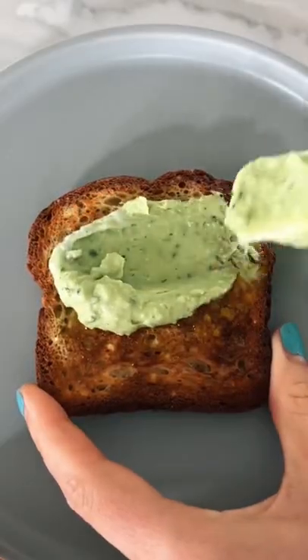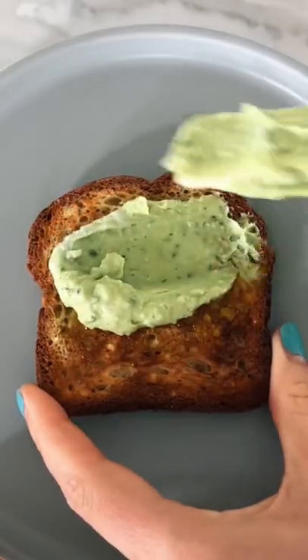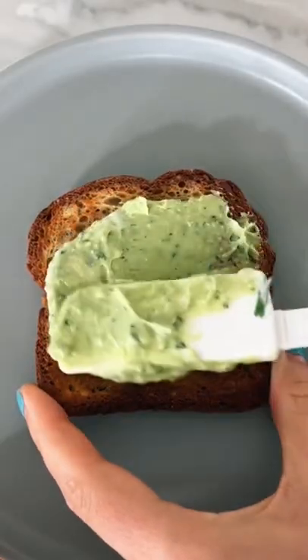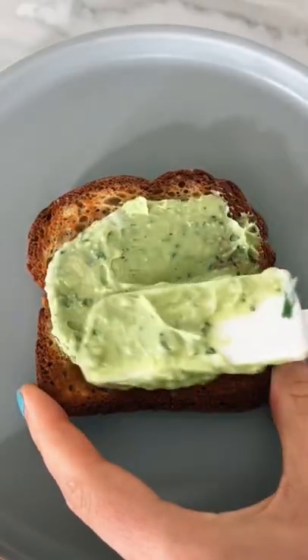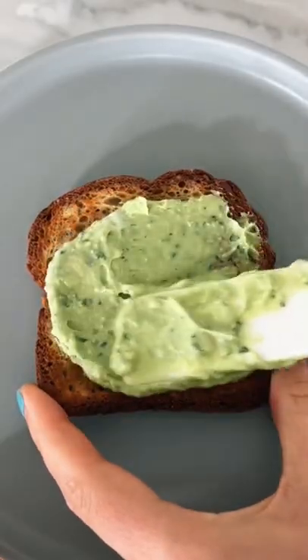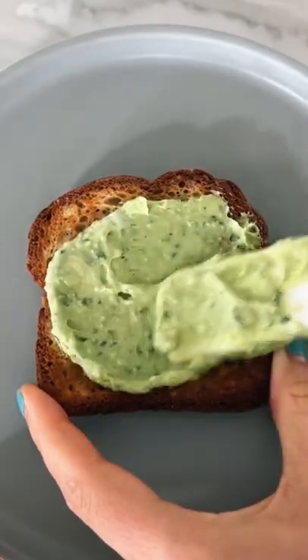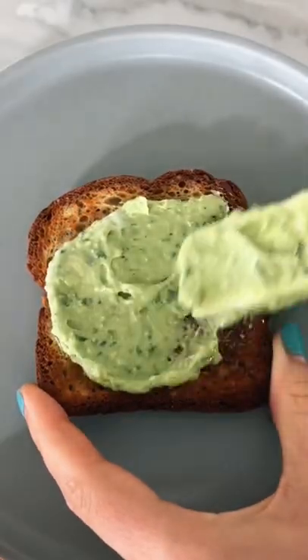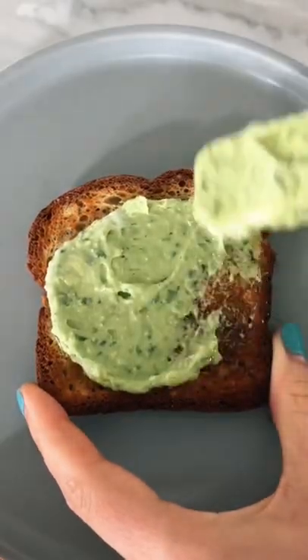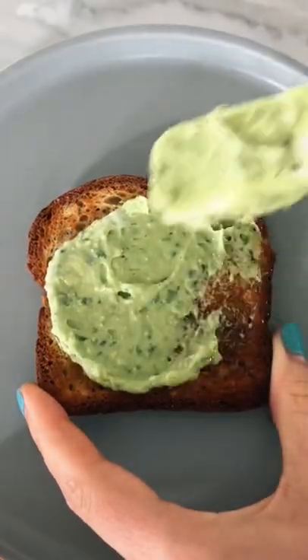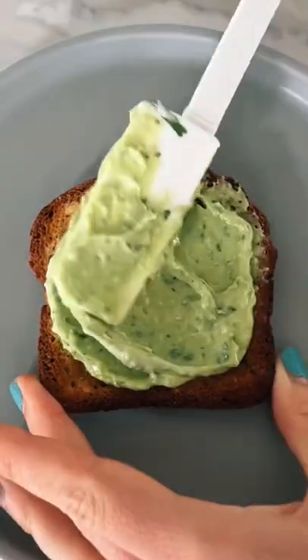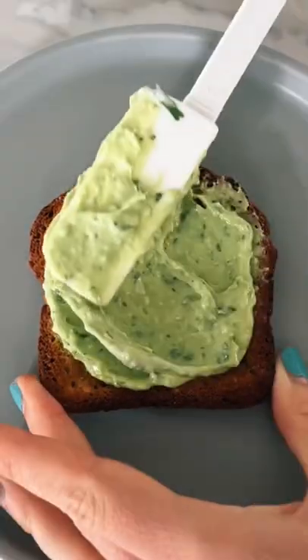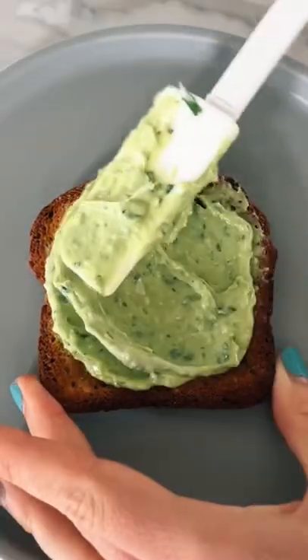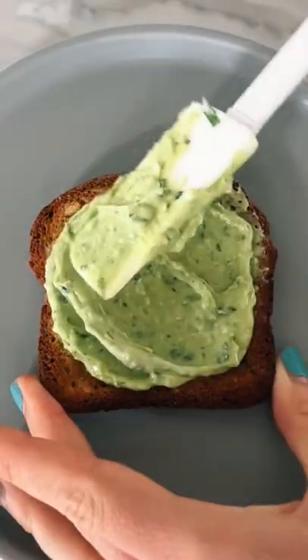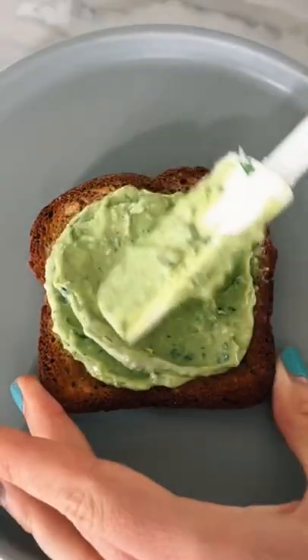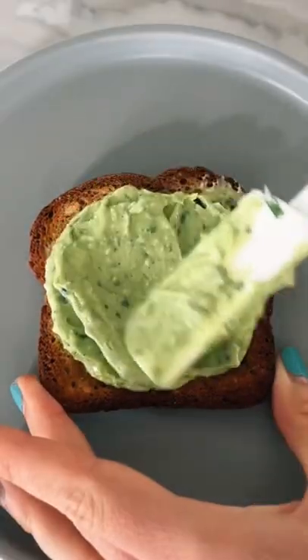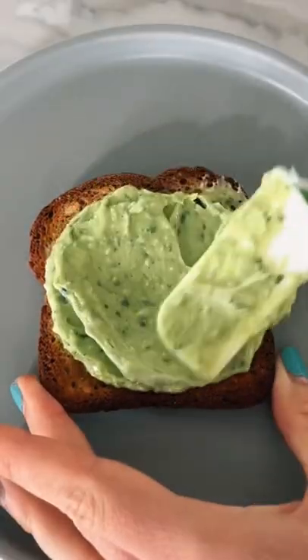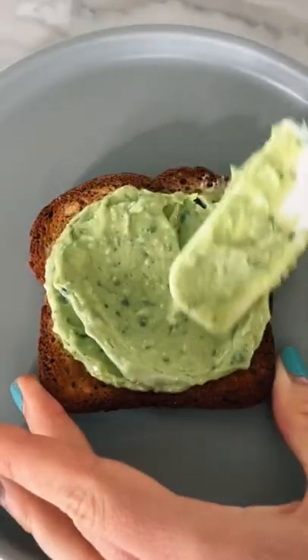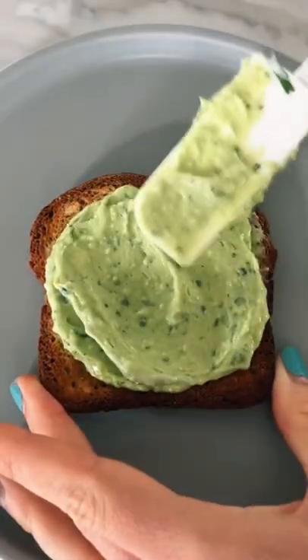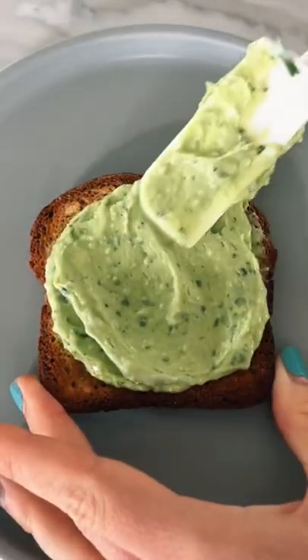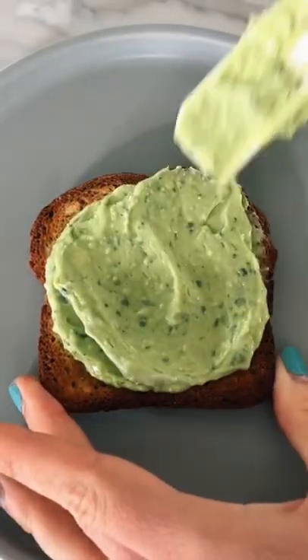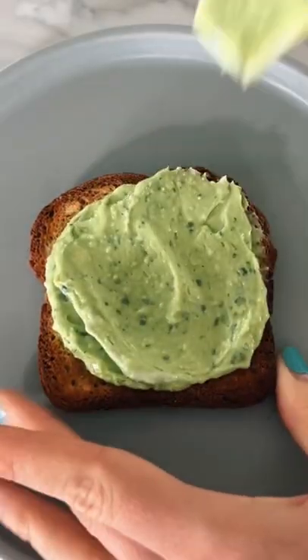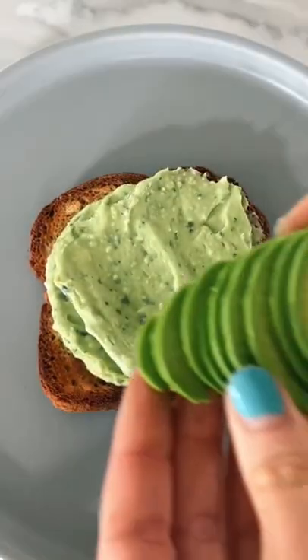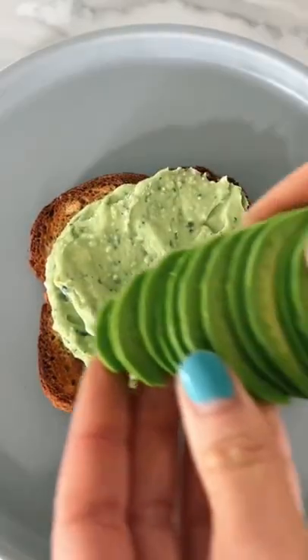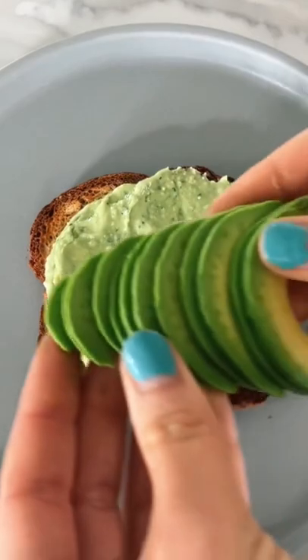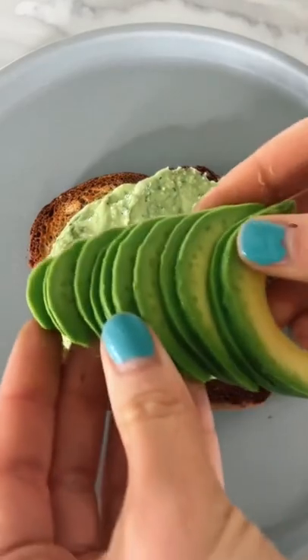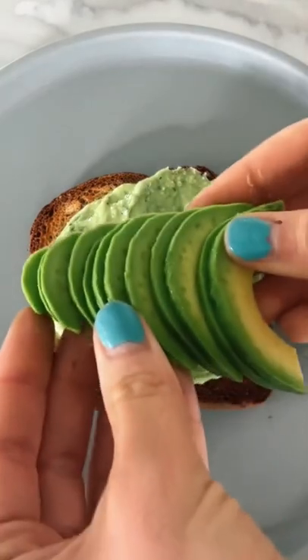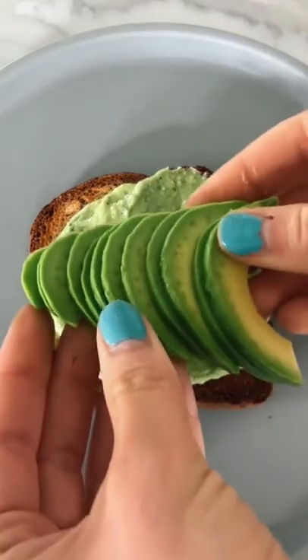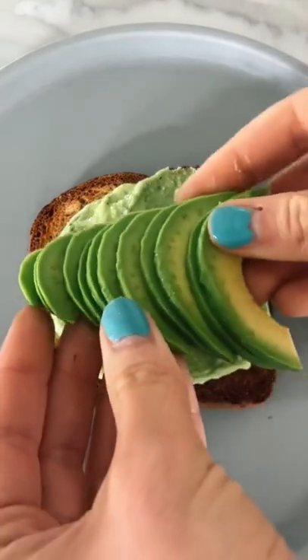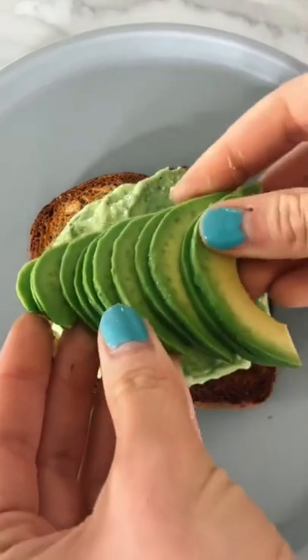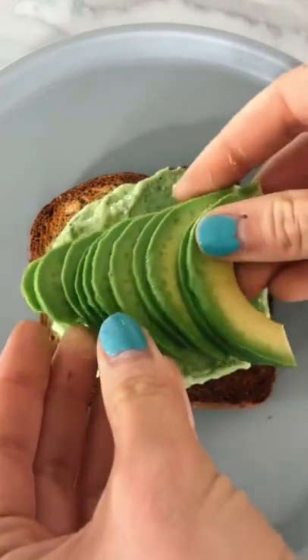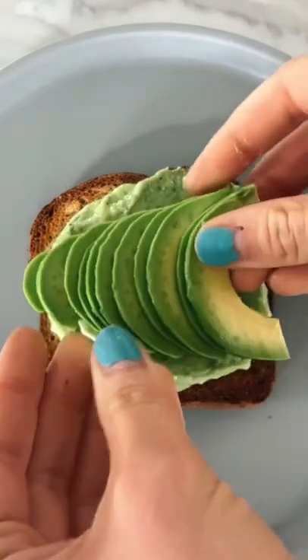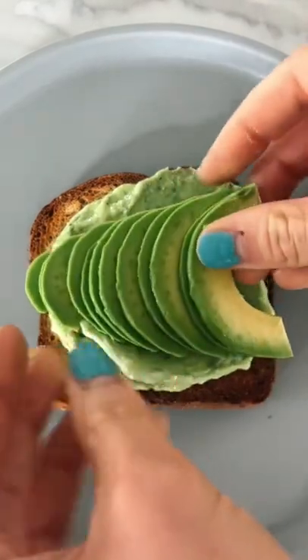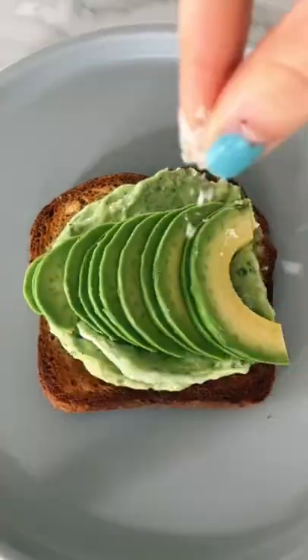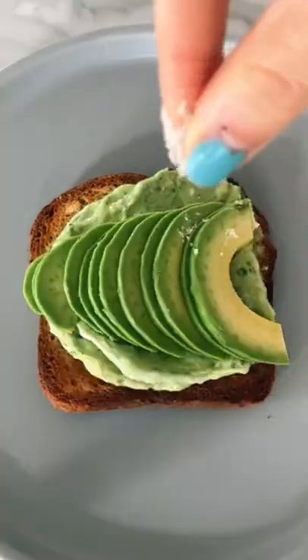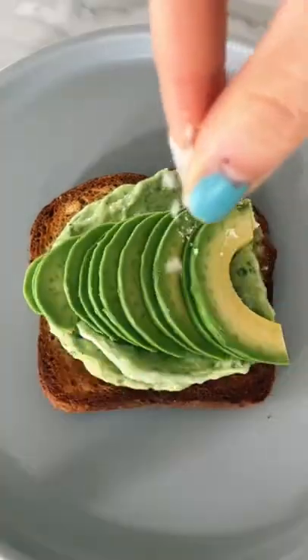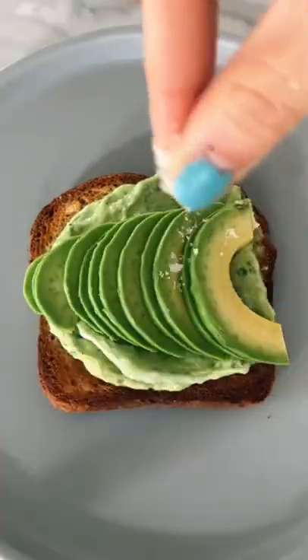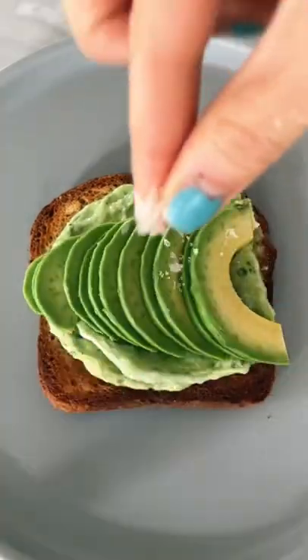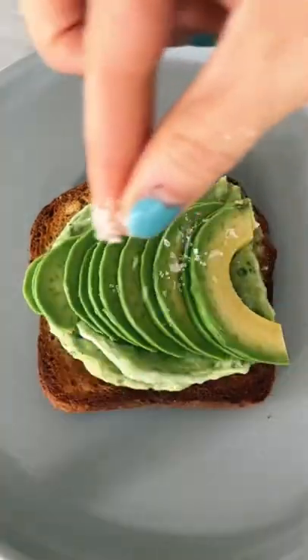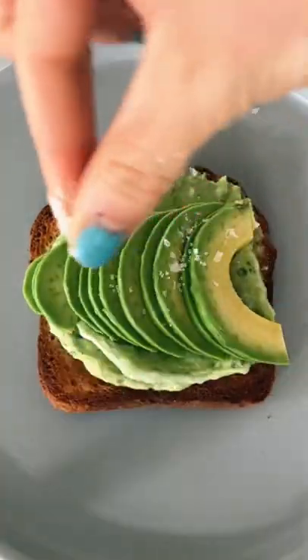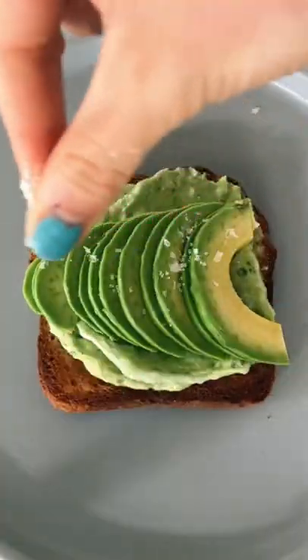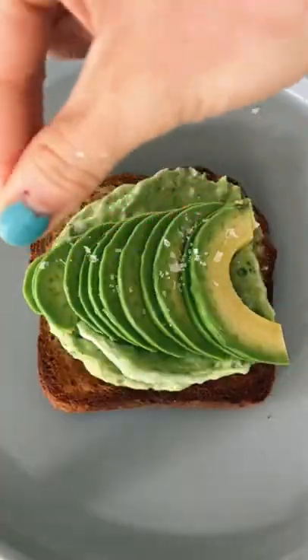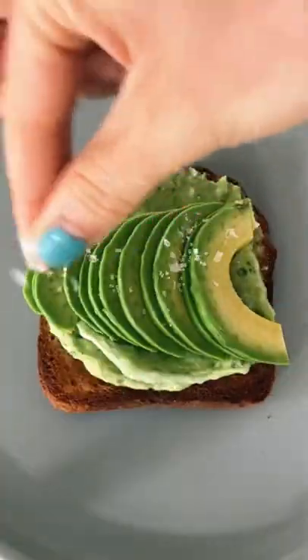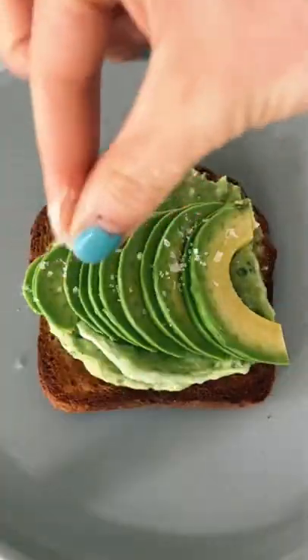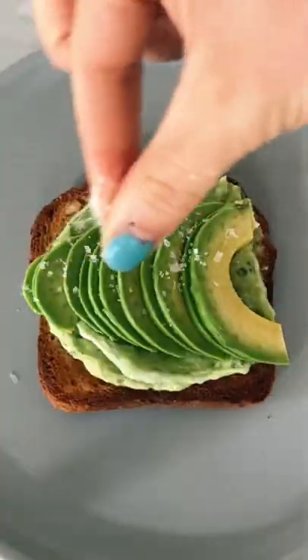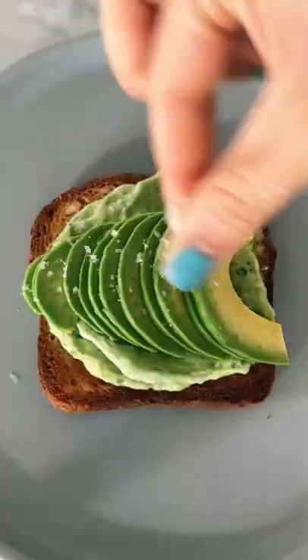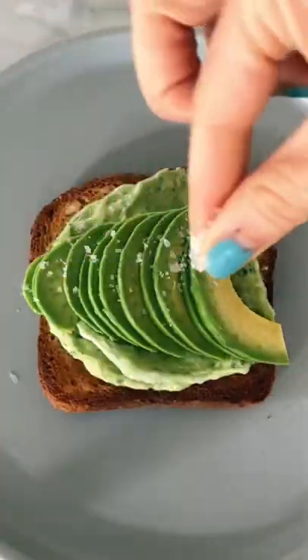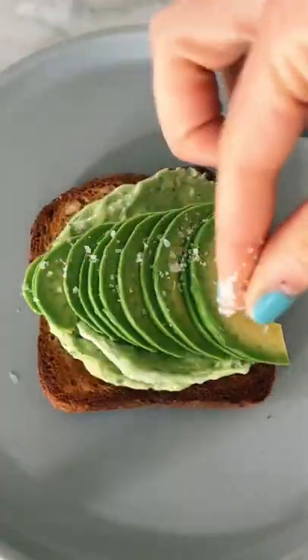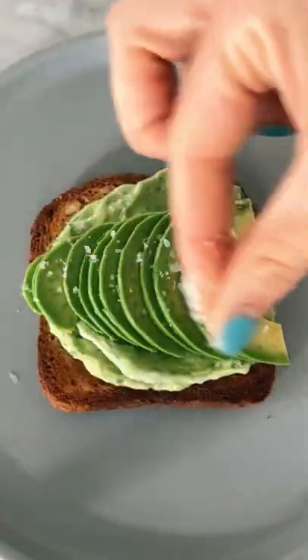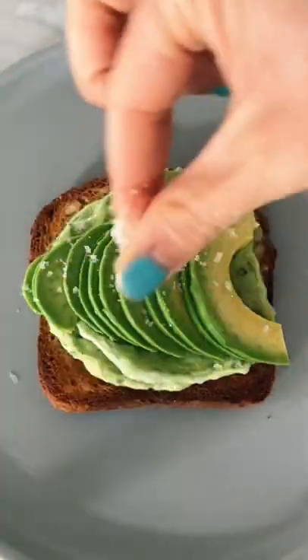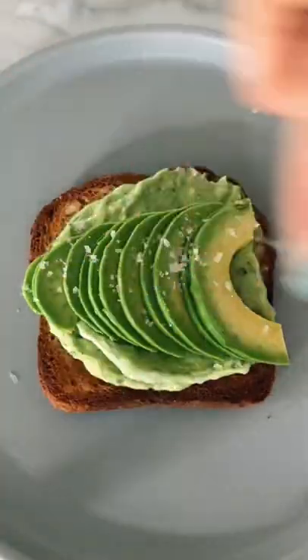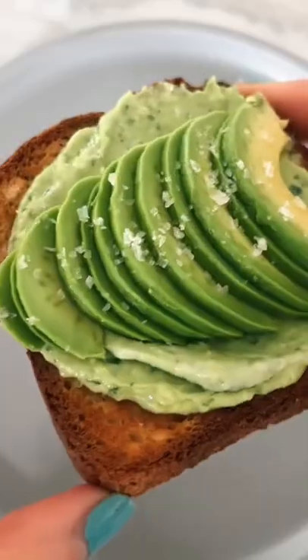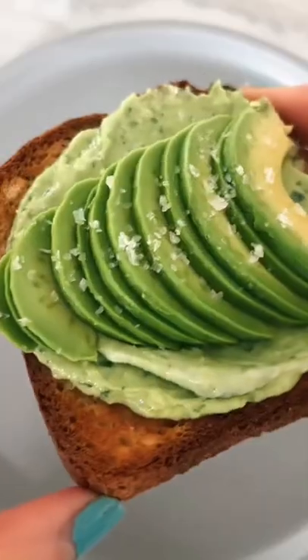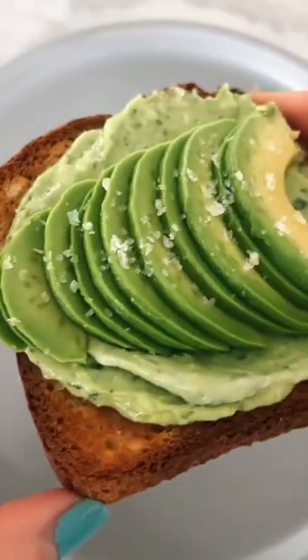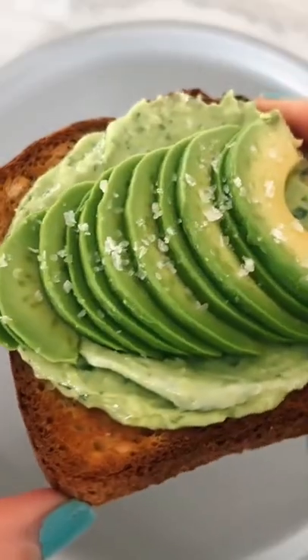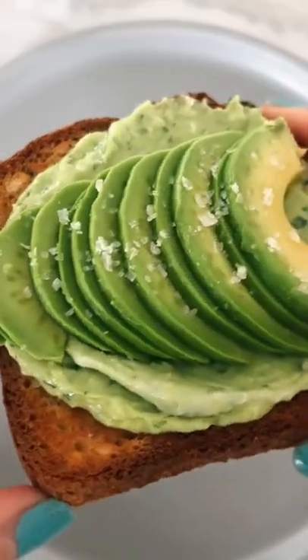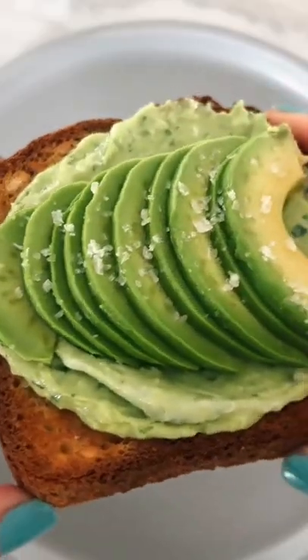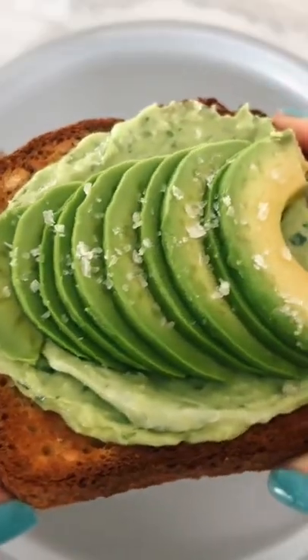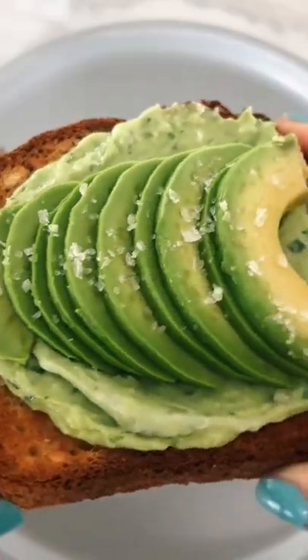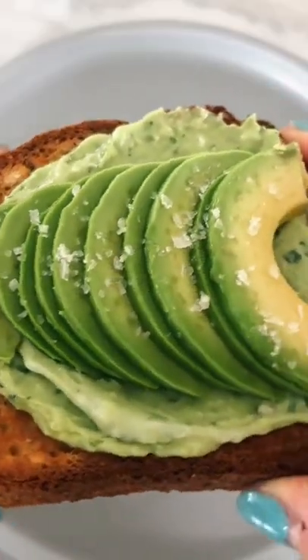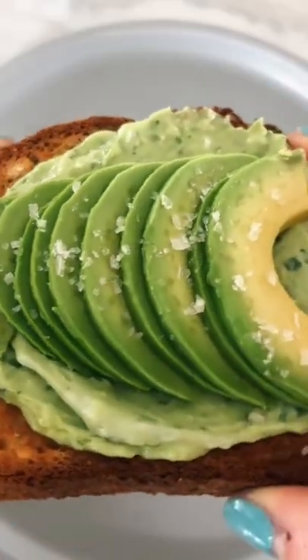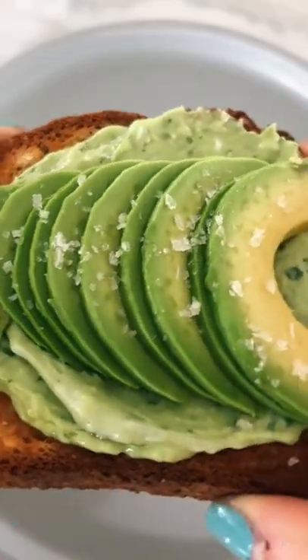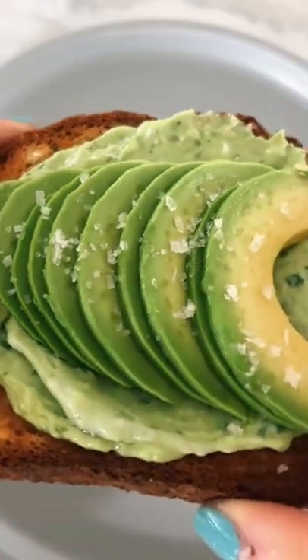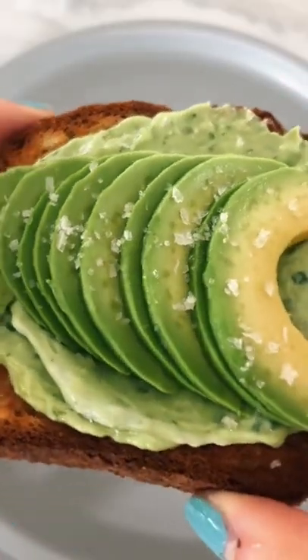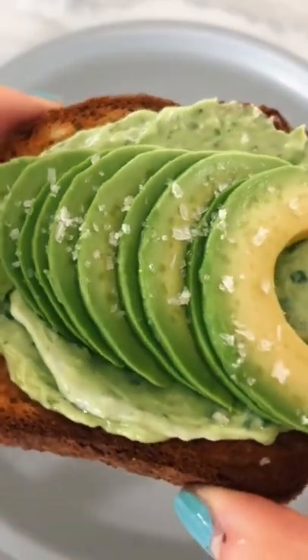Look how creamy that is. And then I'm going to put a nice little avocado on the top, and I'm telling you, this is the best toast ever. Oh my gosh.